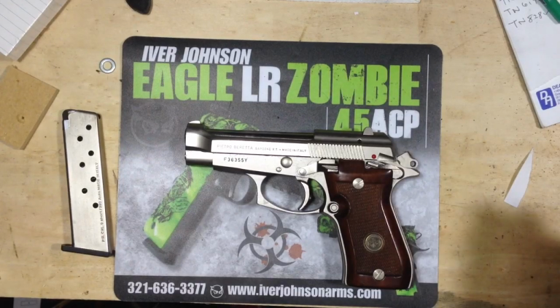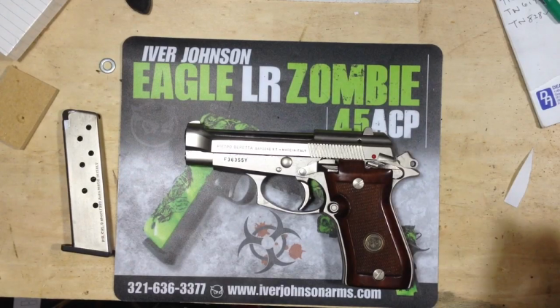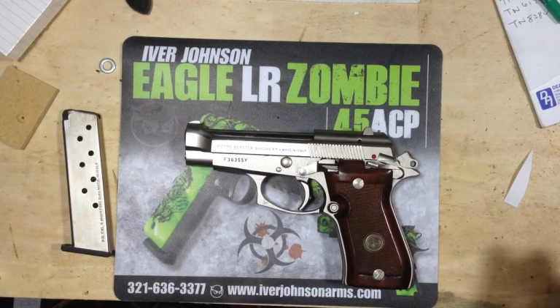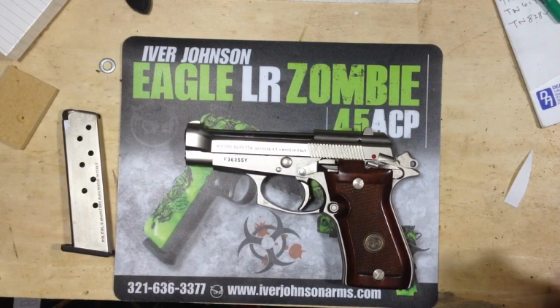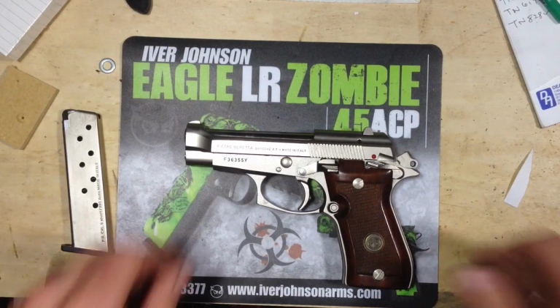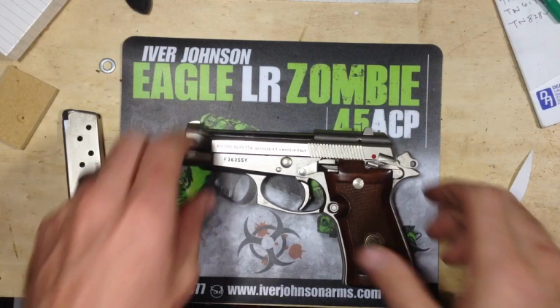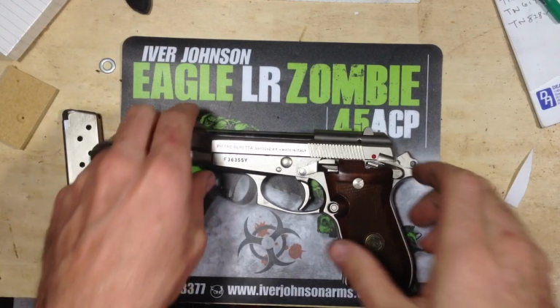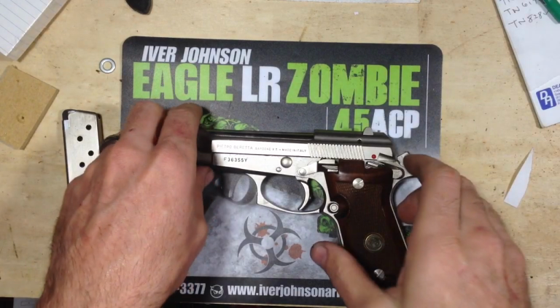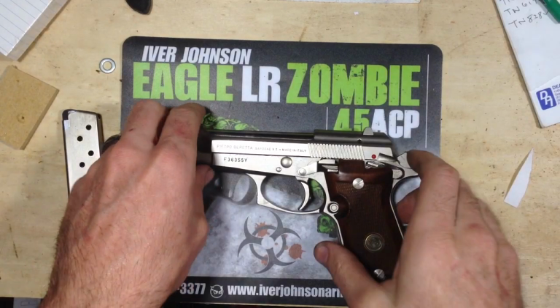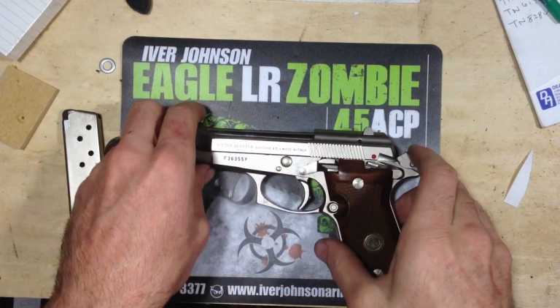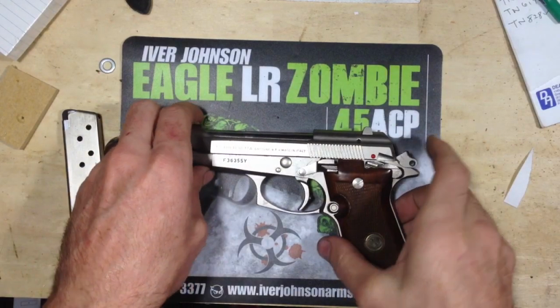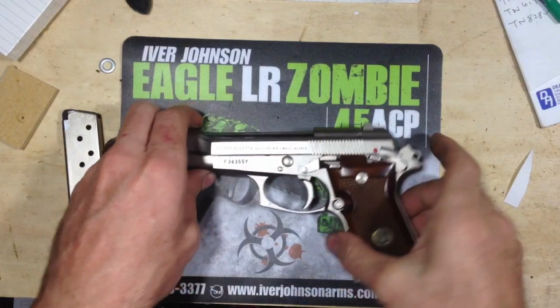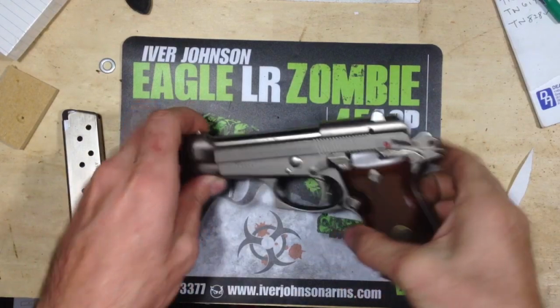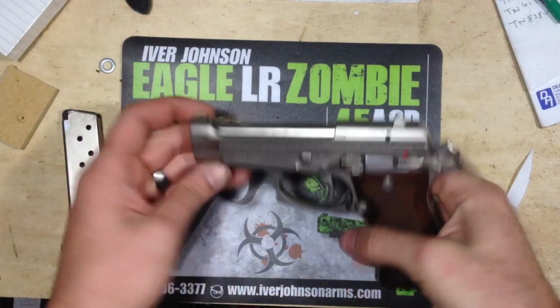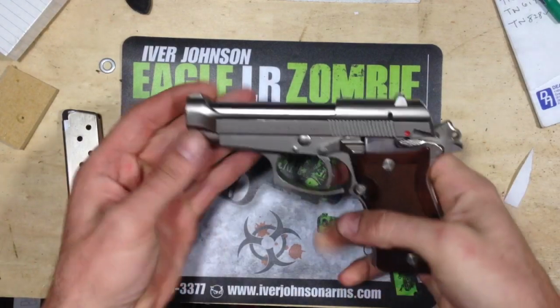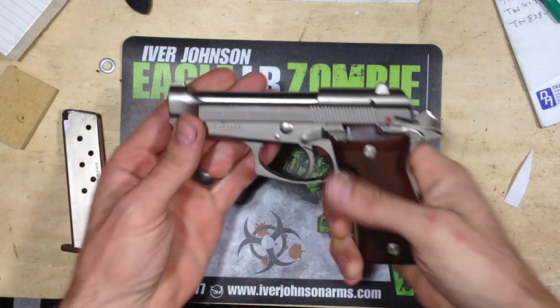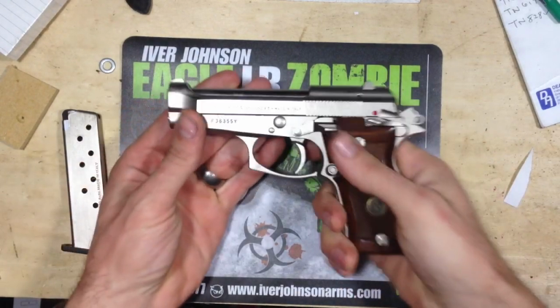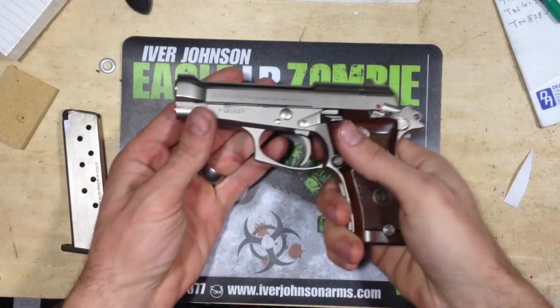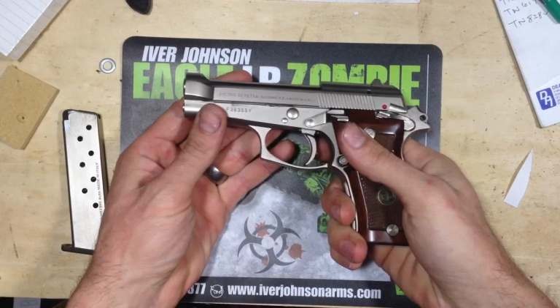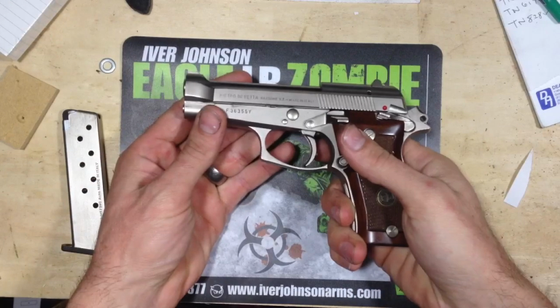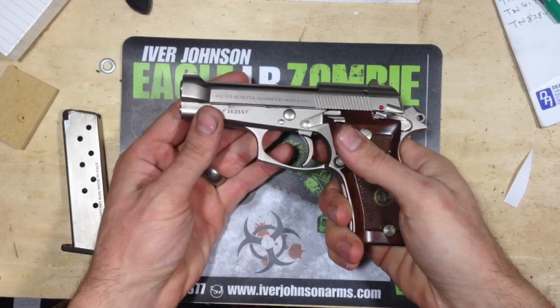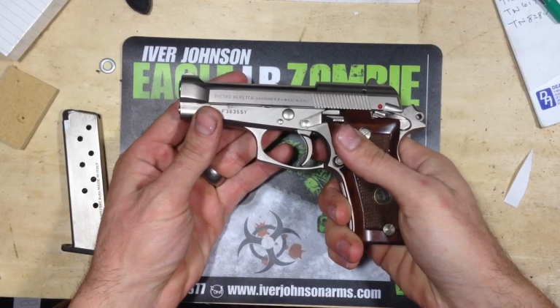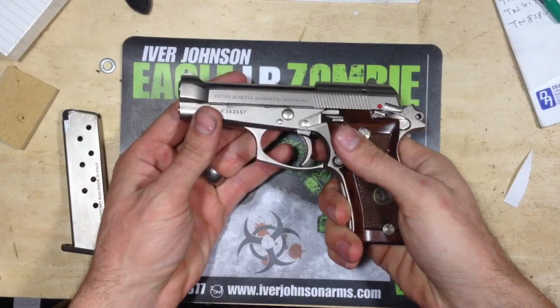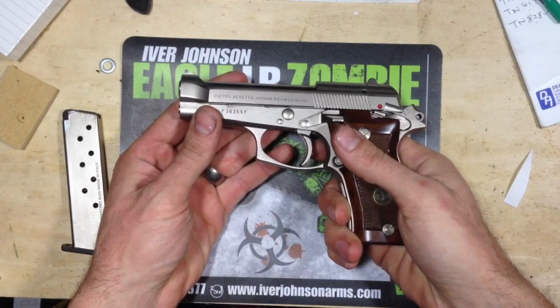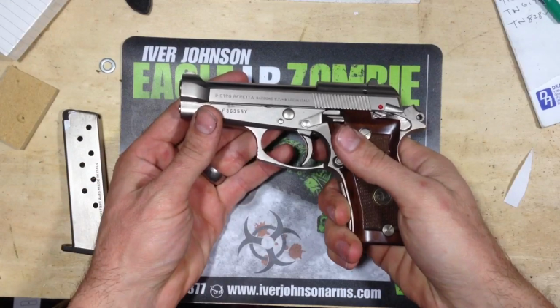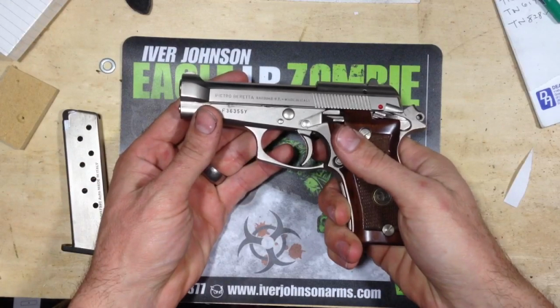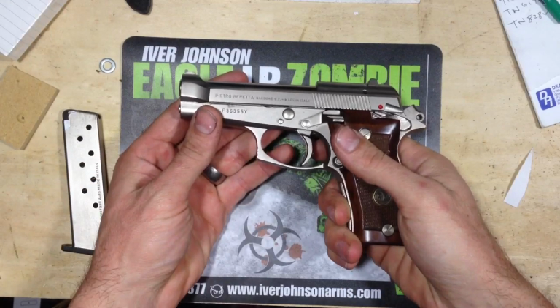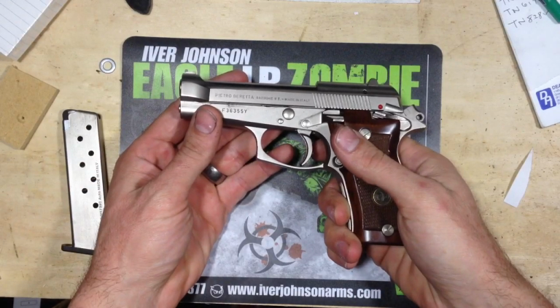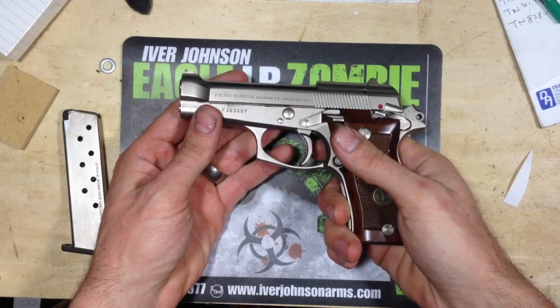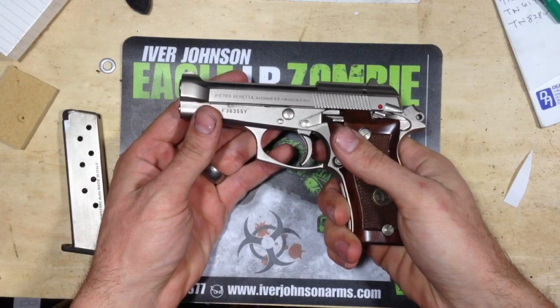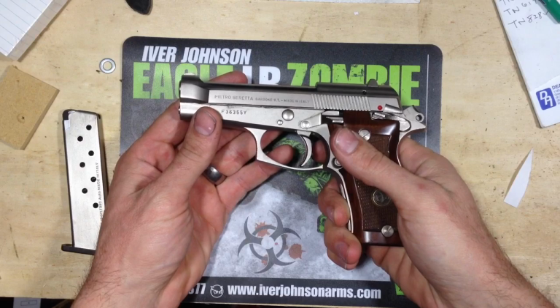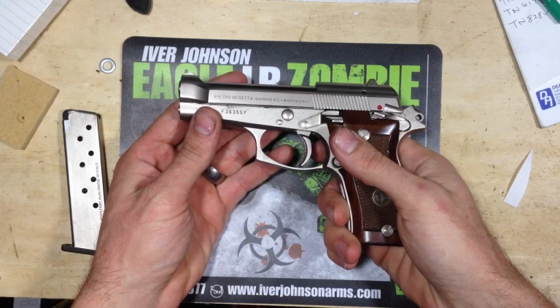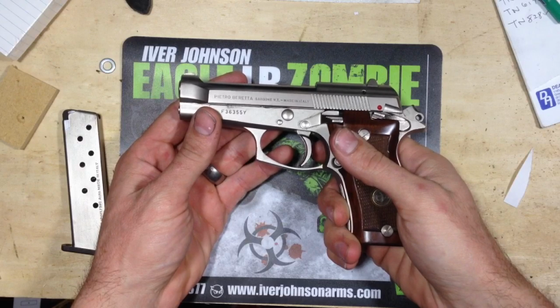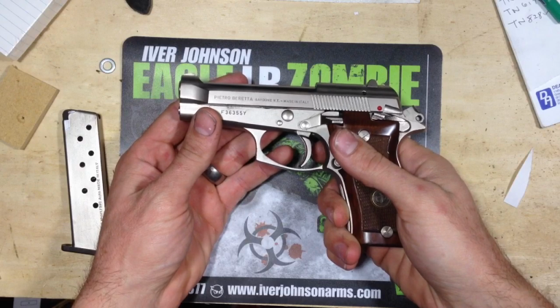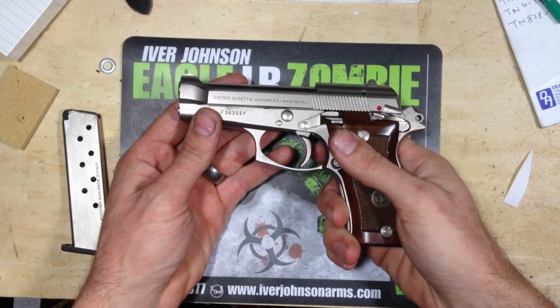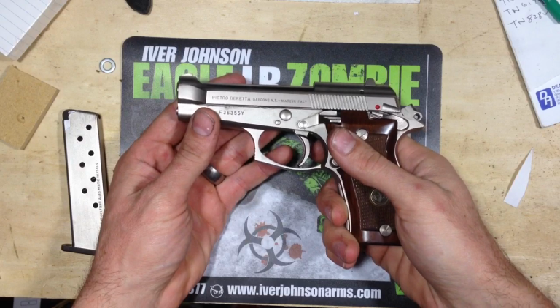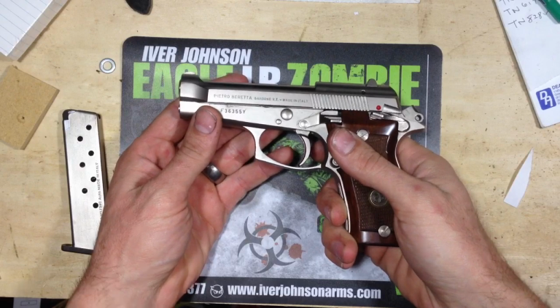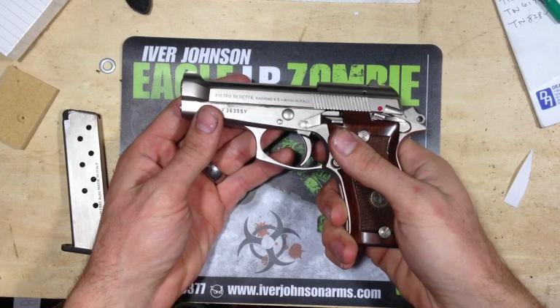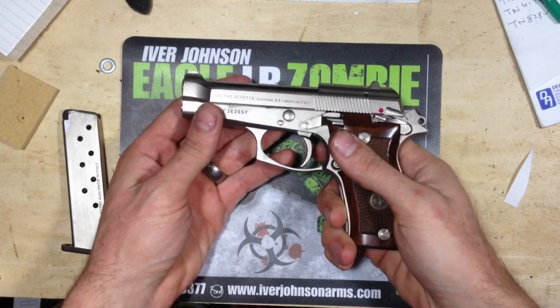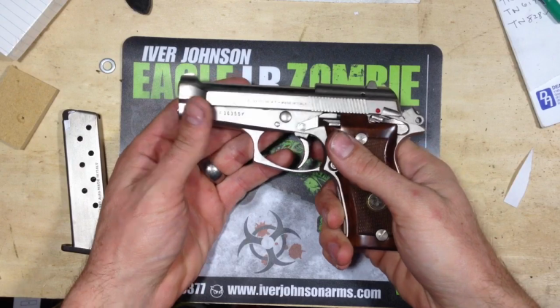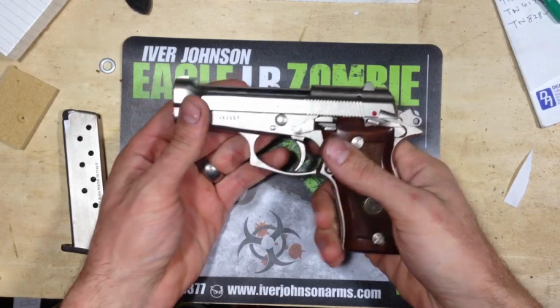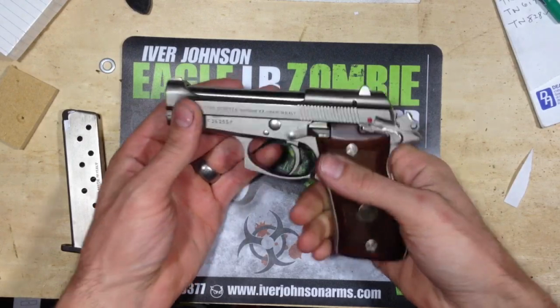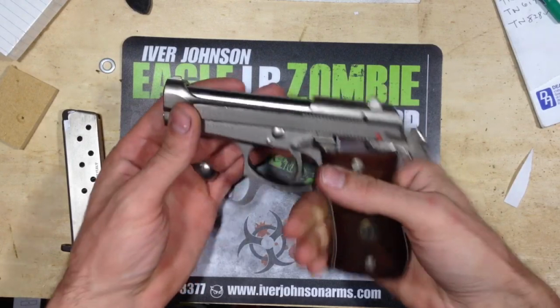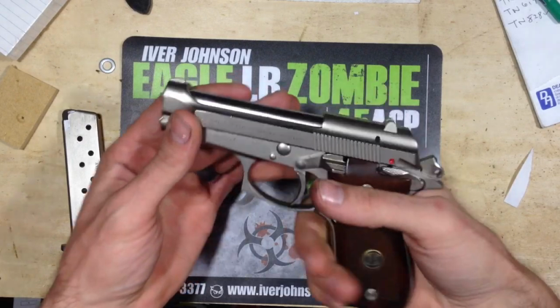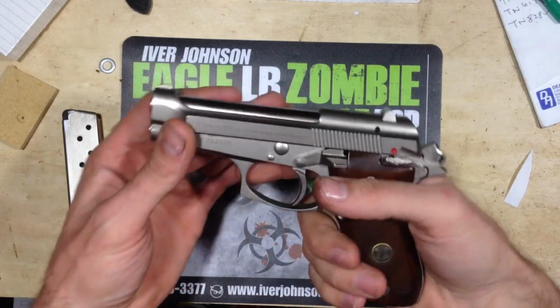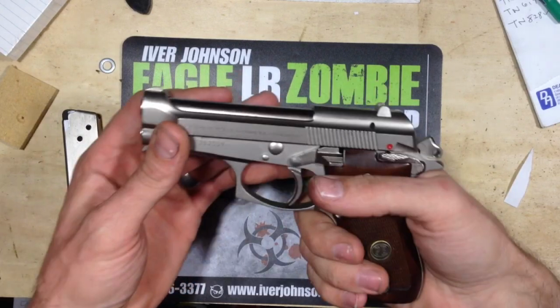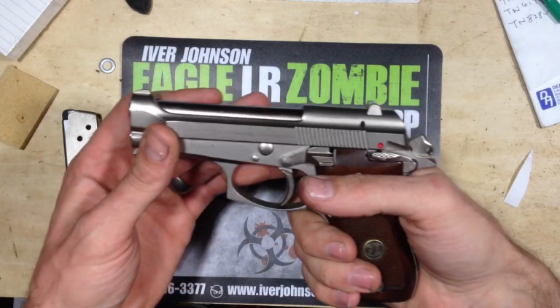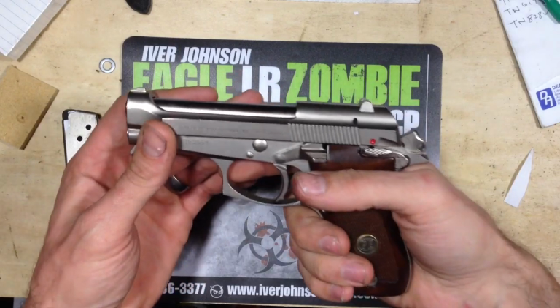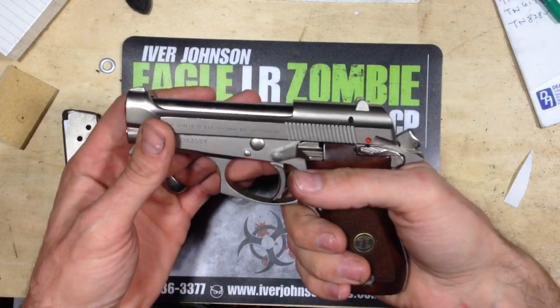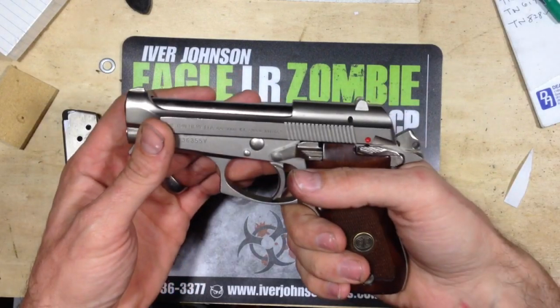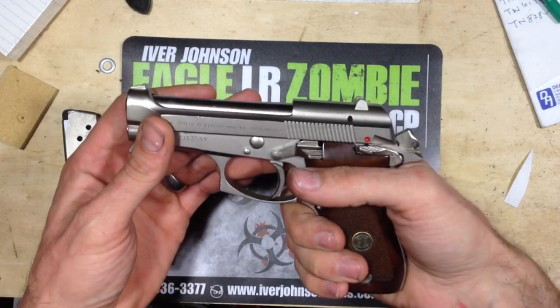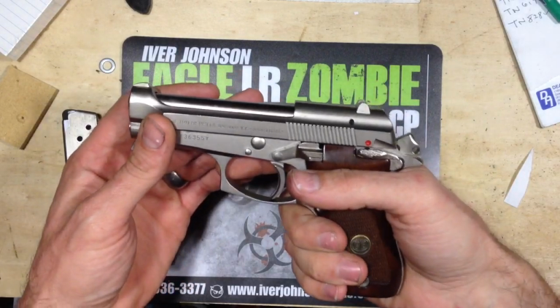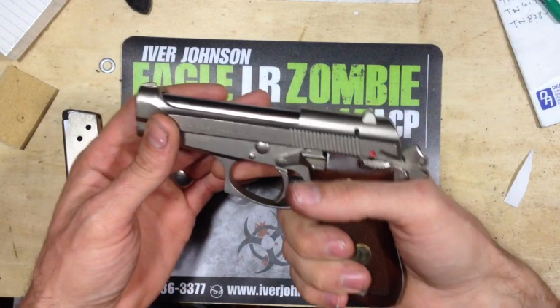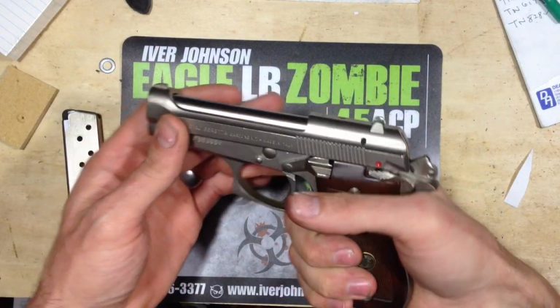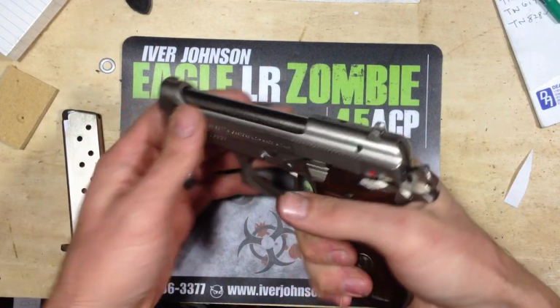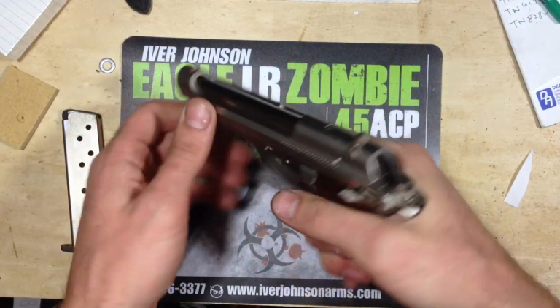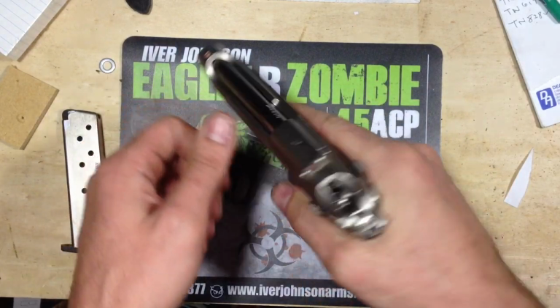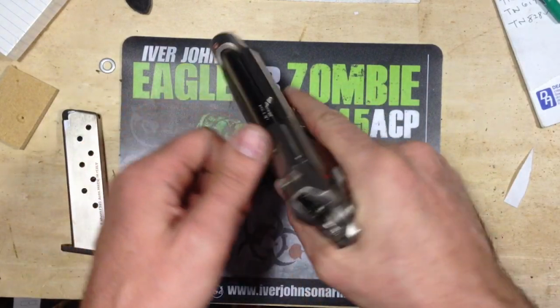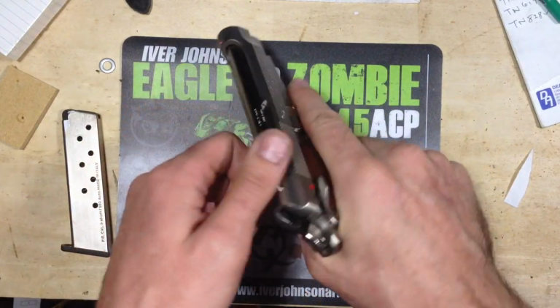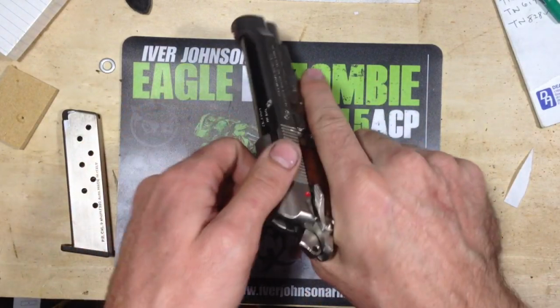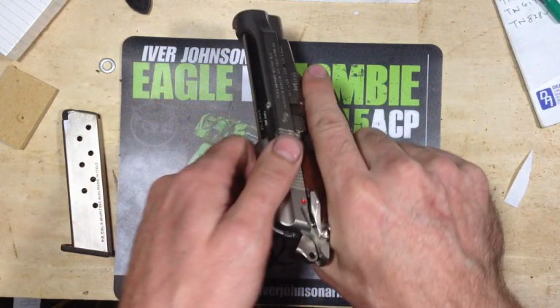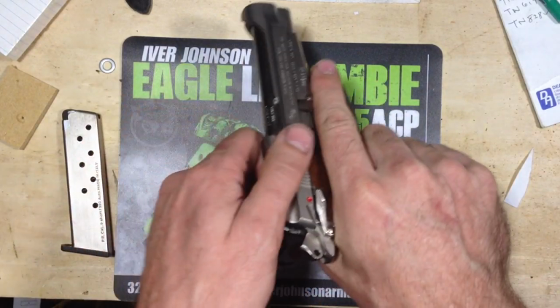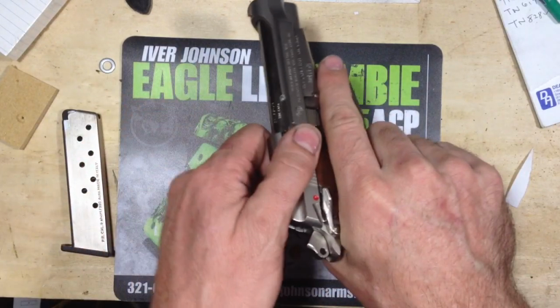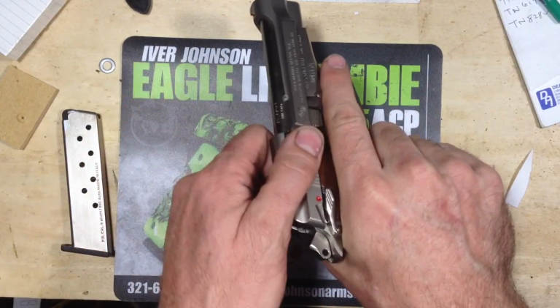Welcome back, guys. I want to do a review on my Cheetah, my Beretta 85FS.